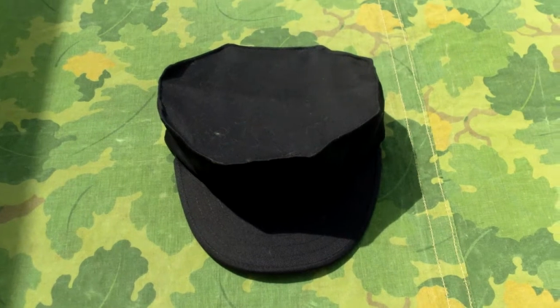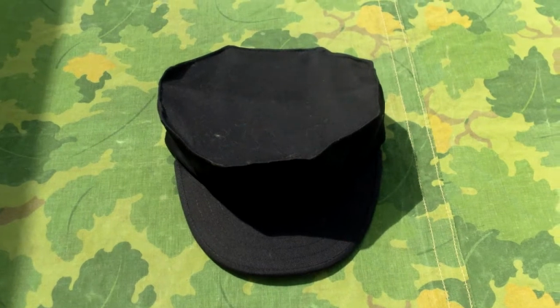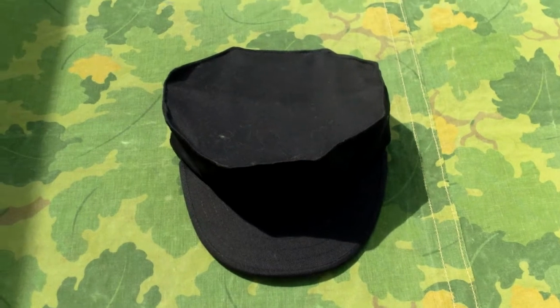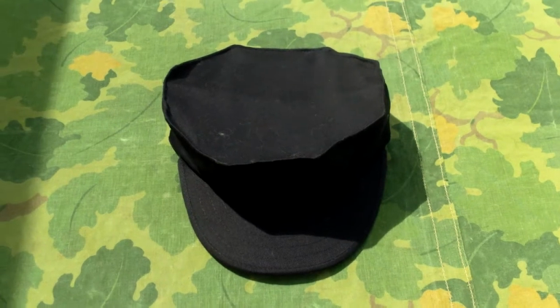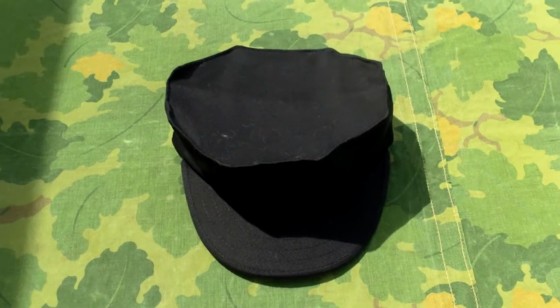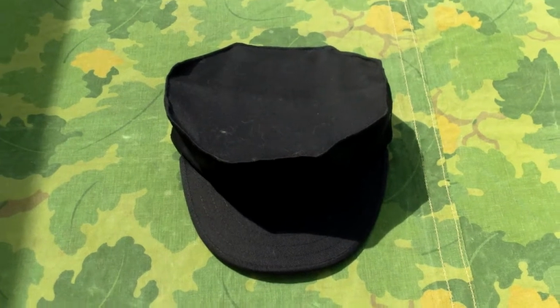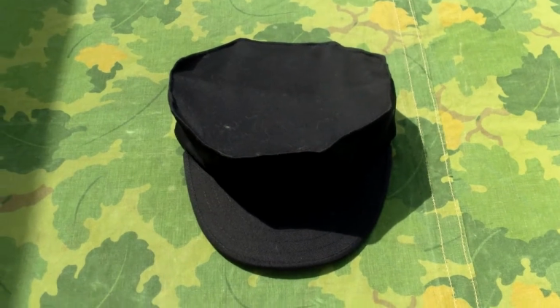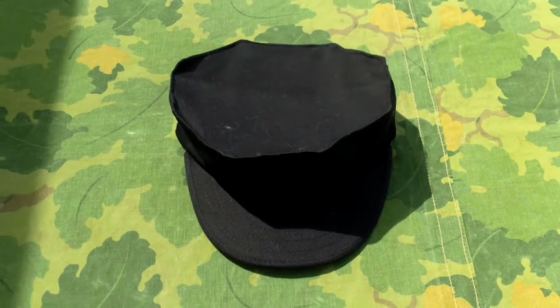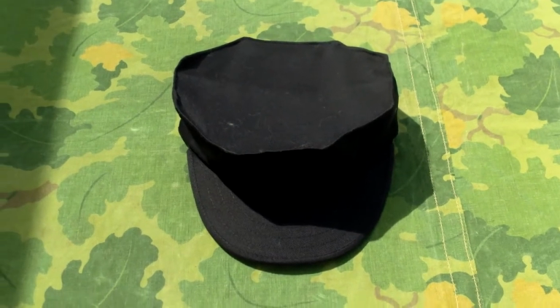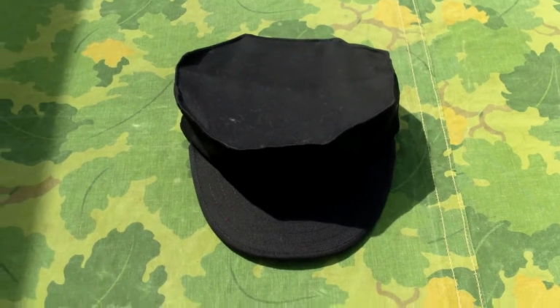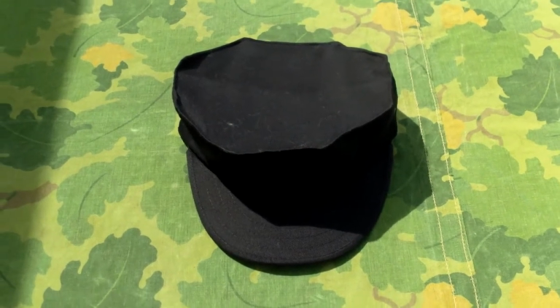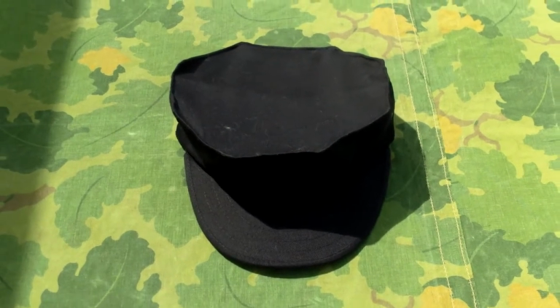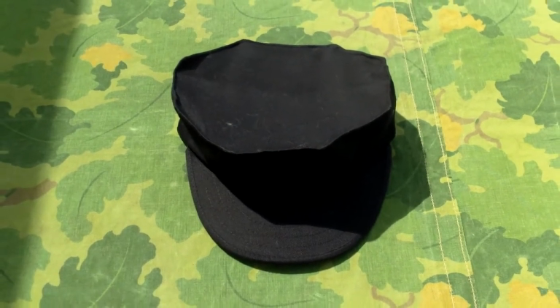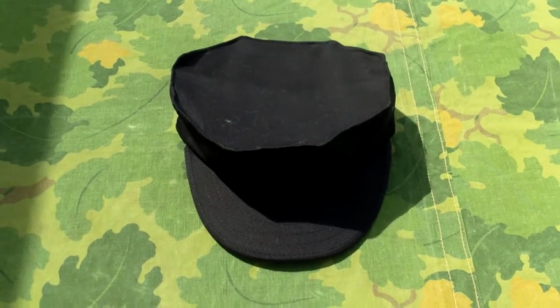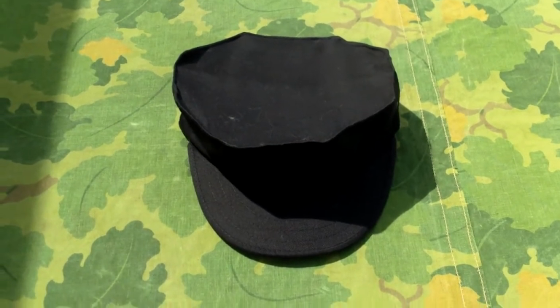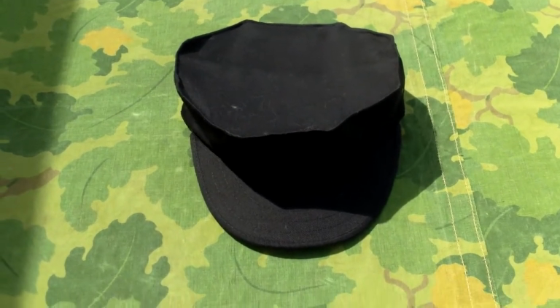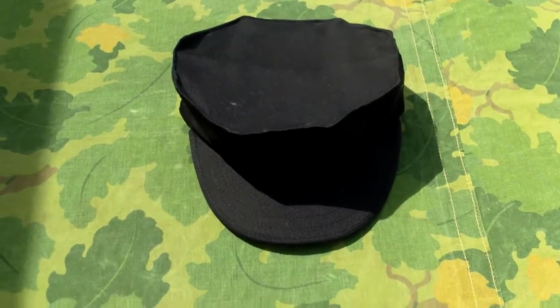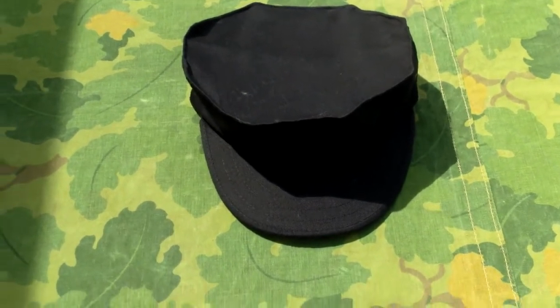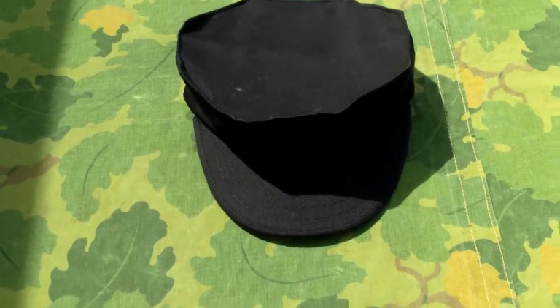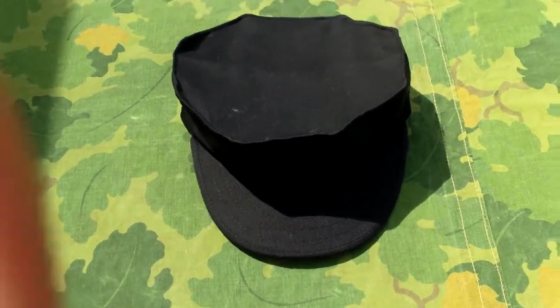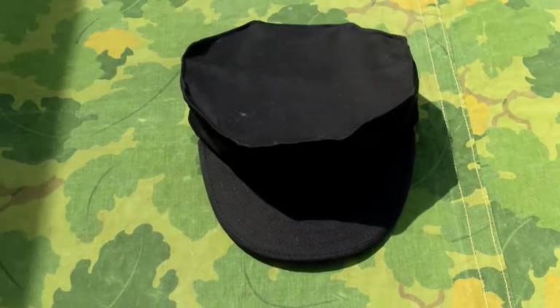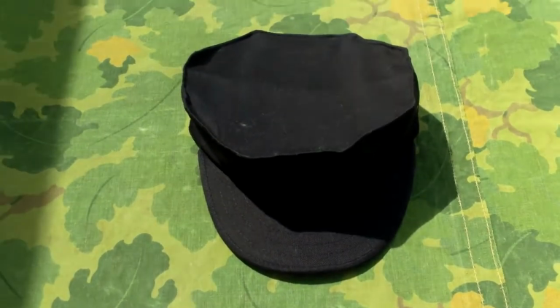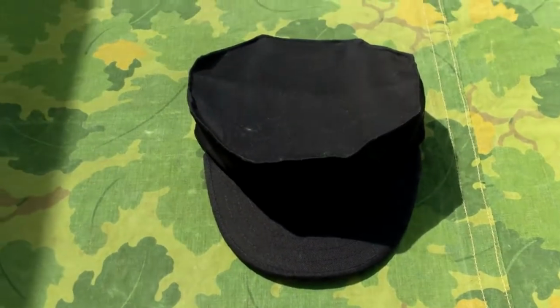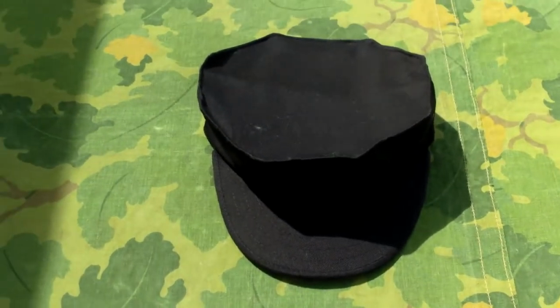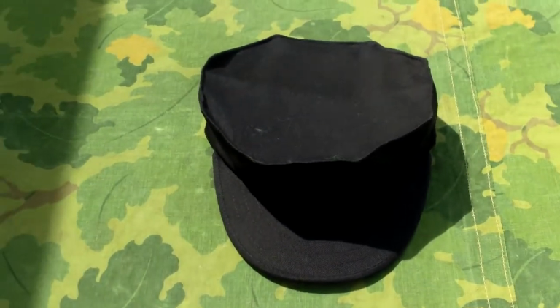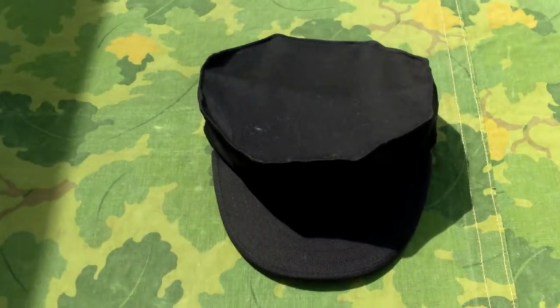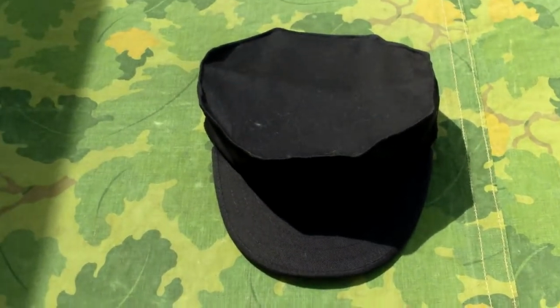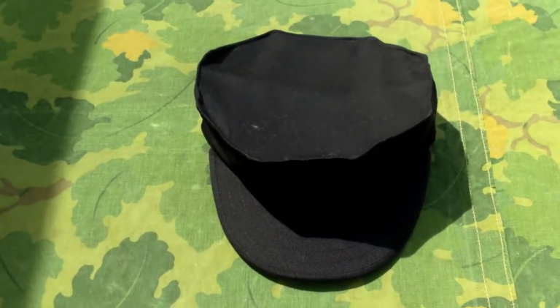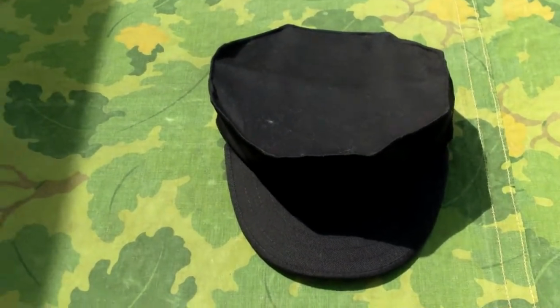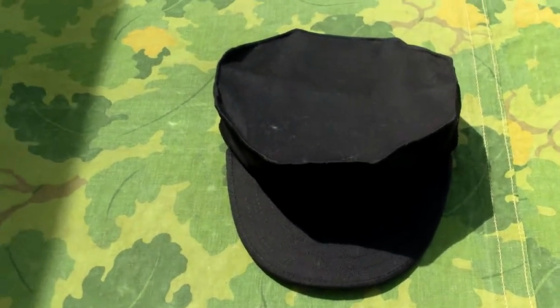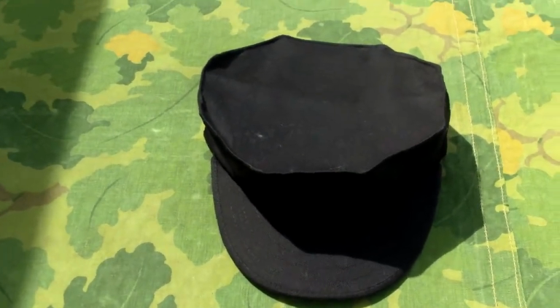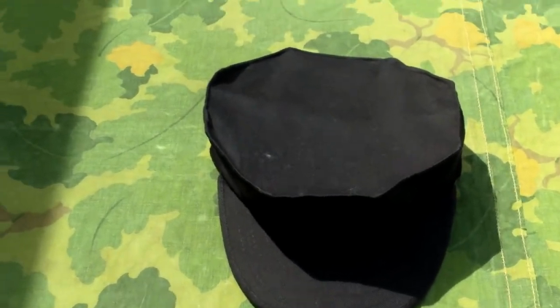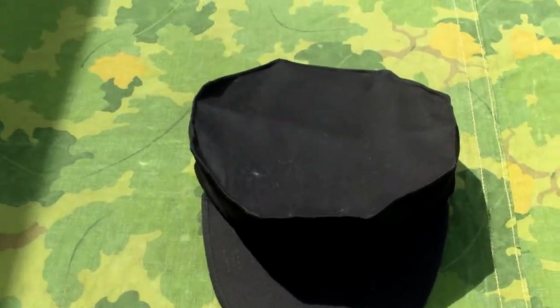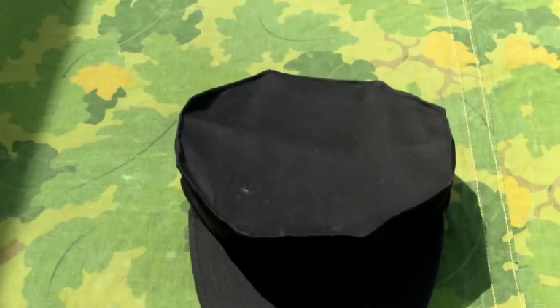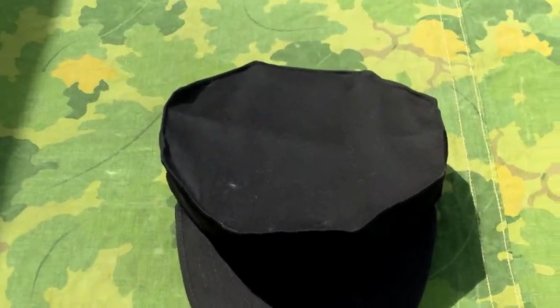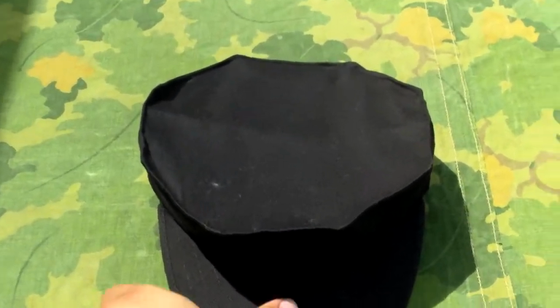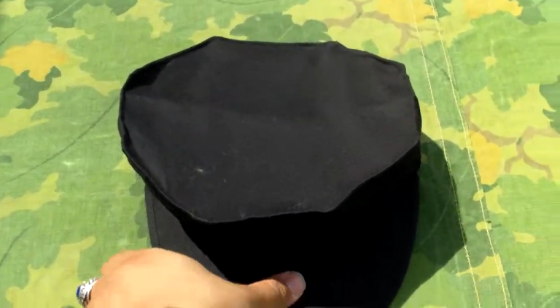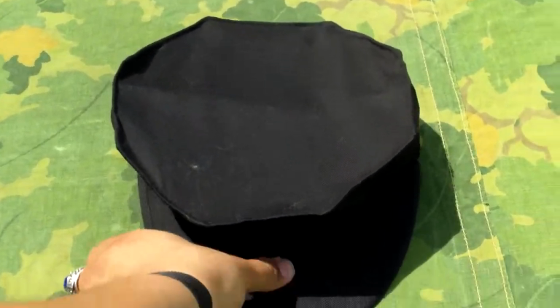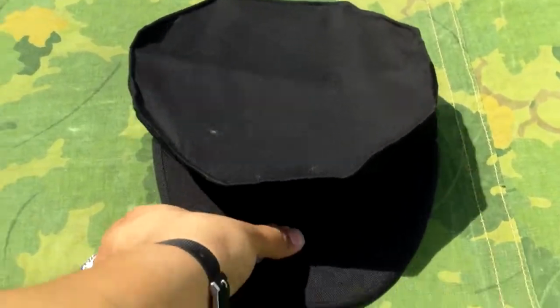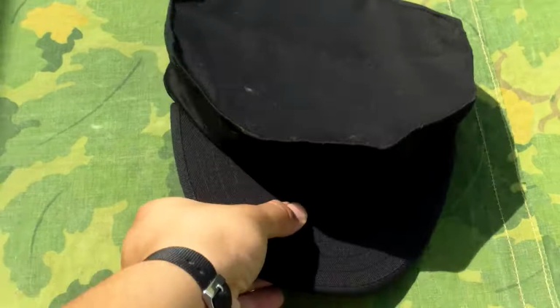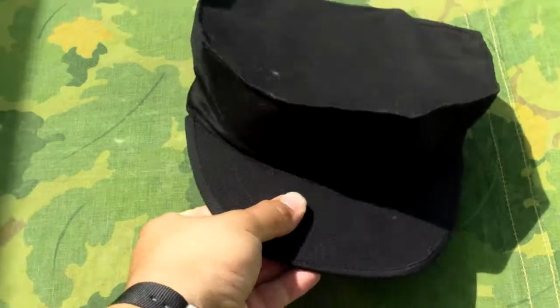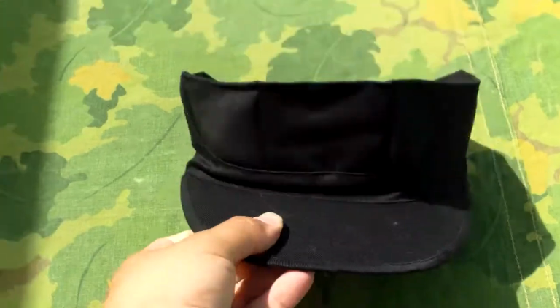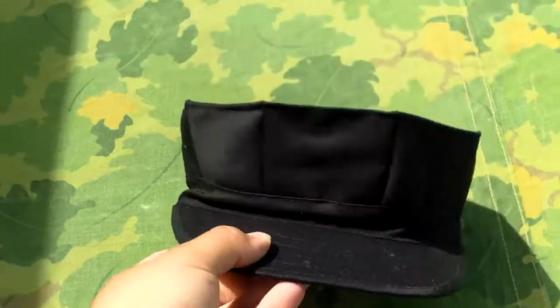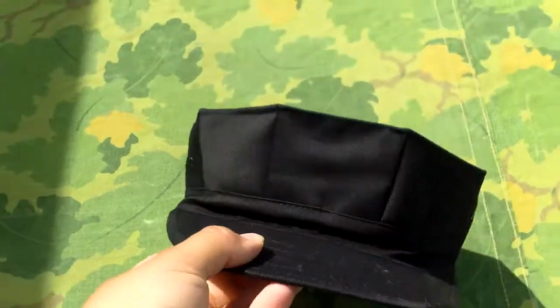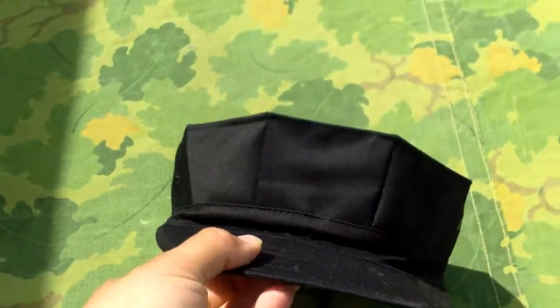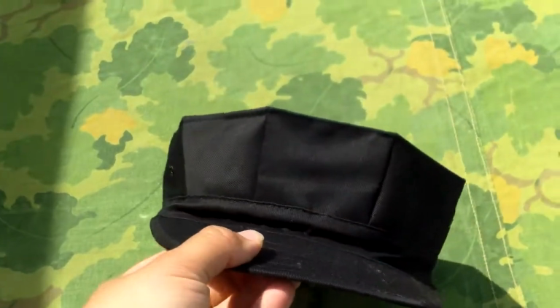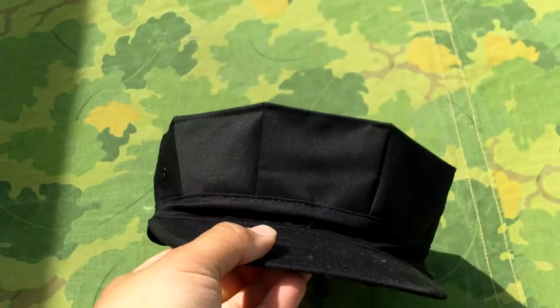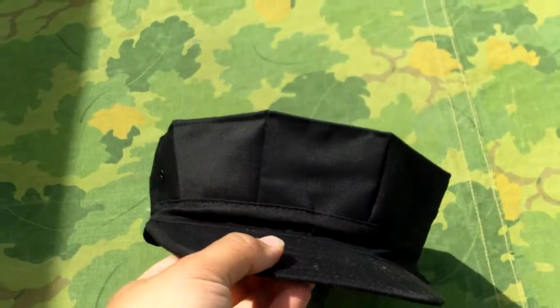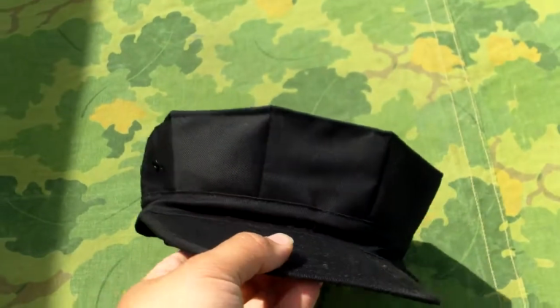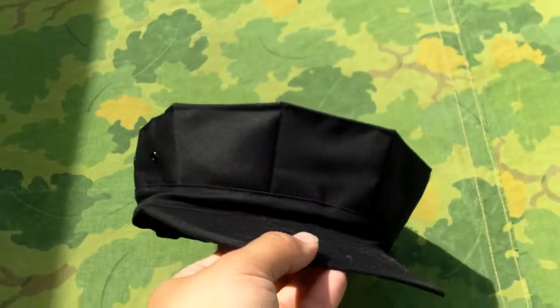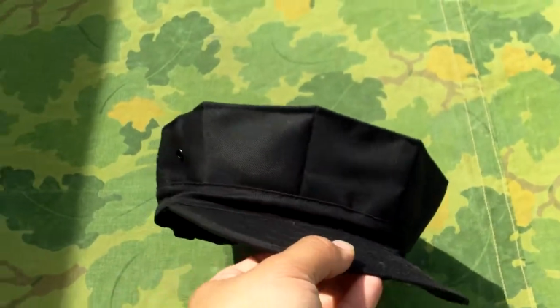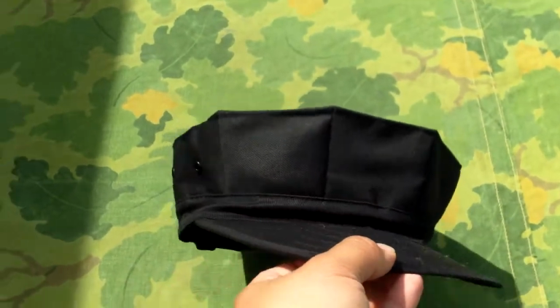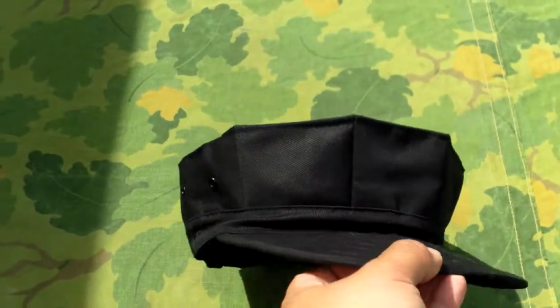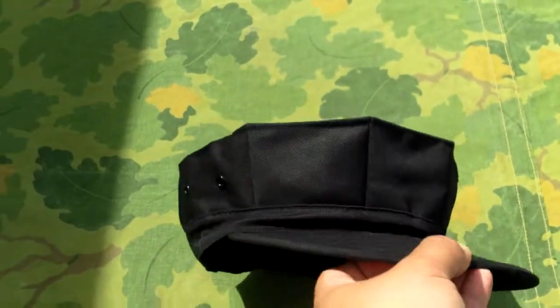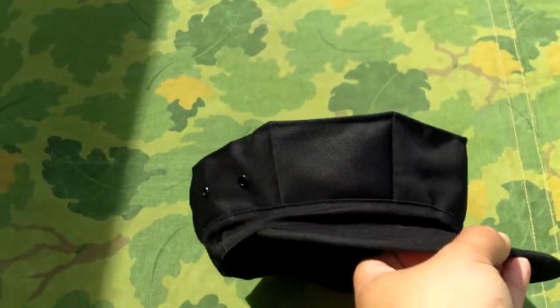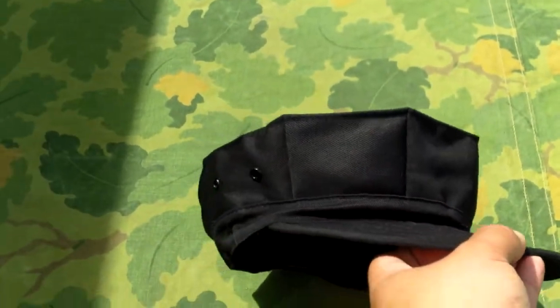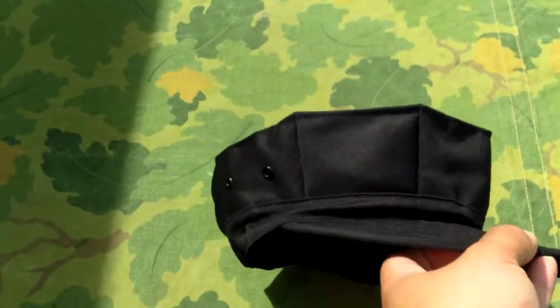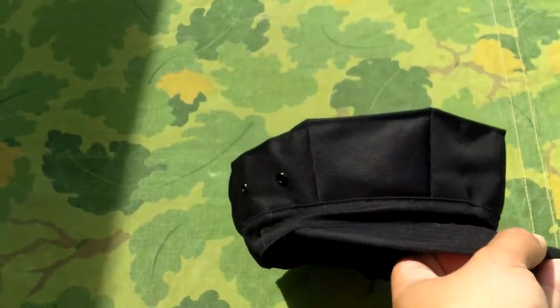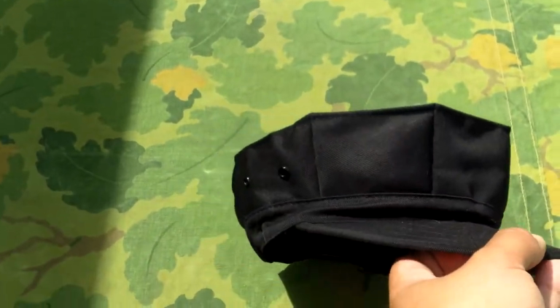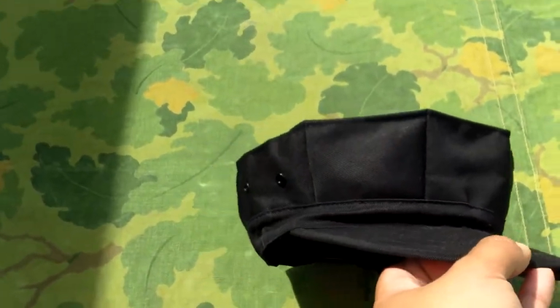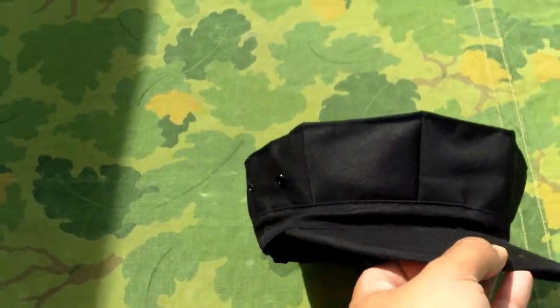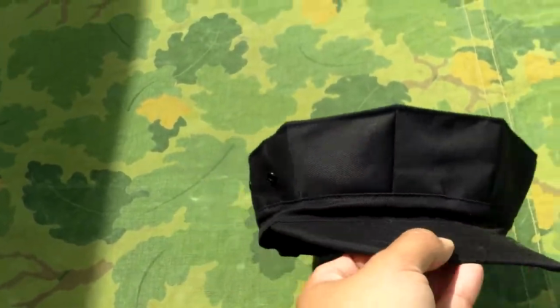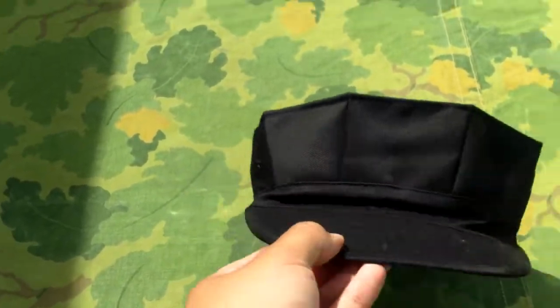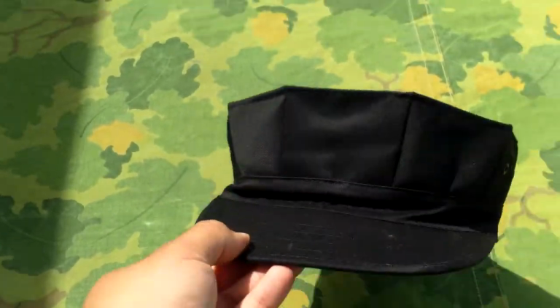What is up YouTube? I'm back again with another review. Today we're going to be taking a look at the Rothko 8-point cover.